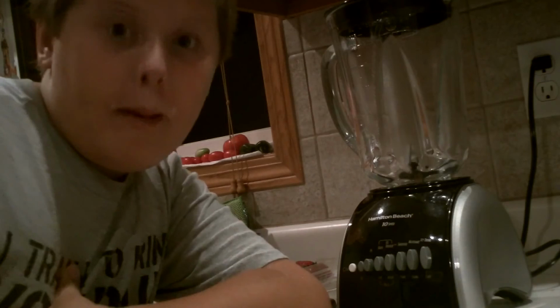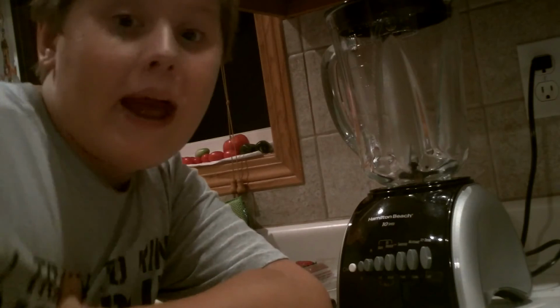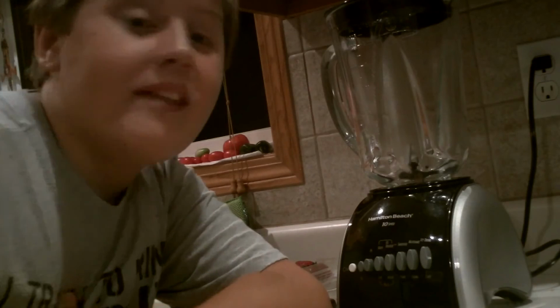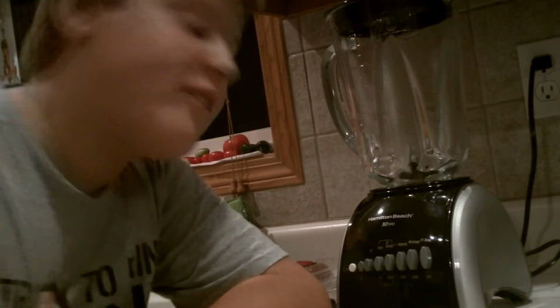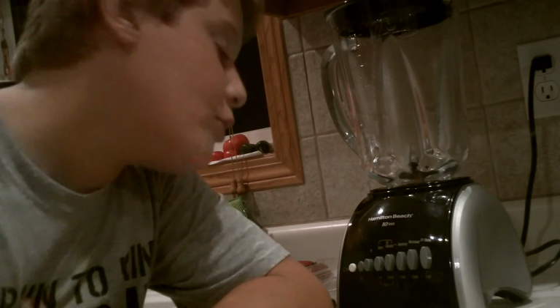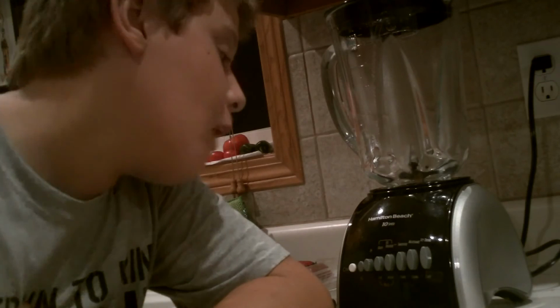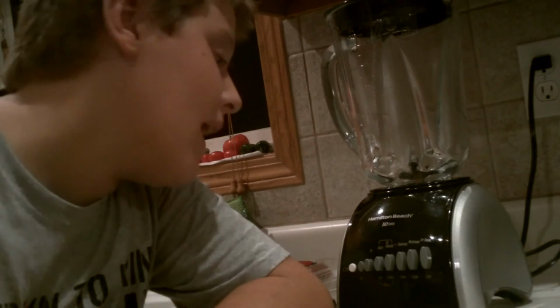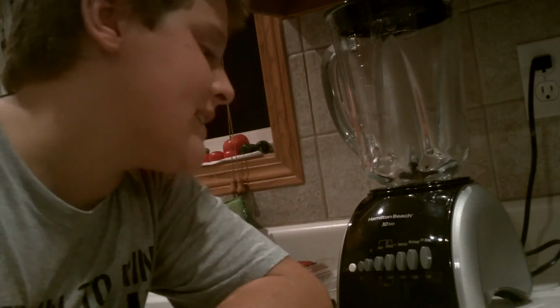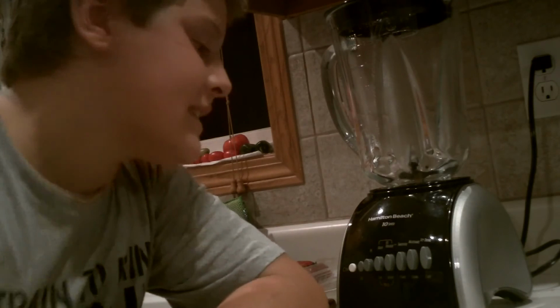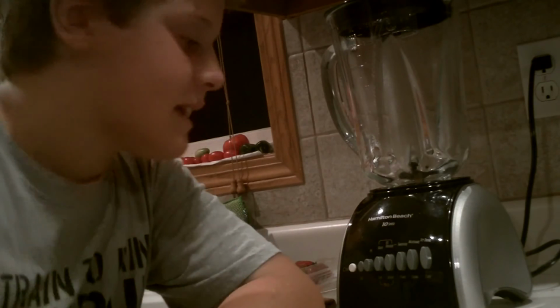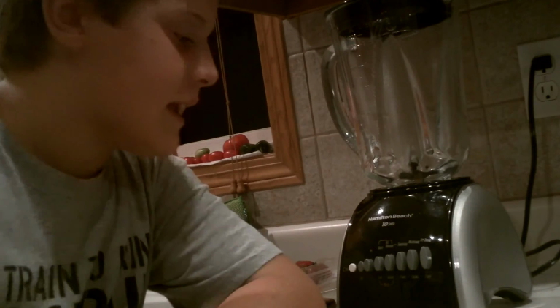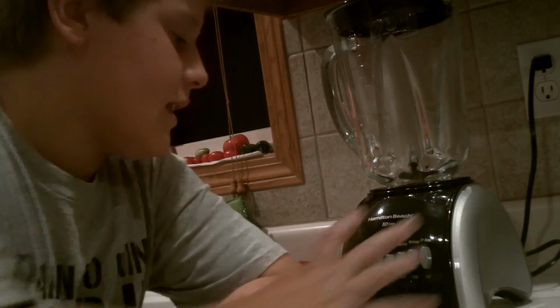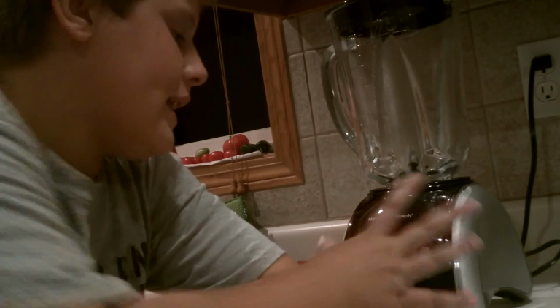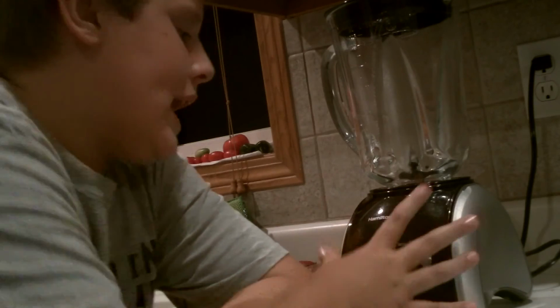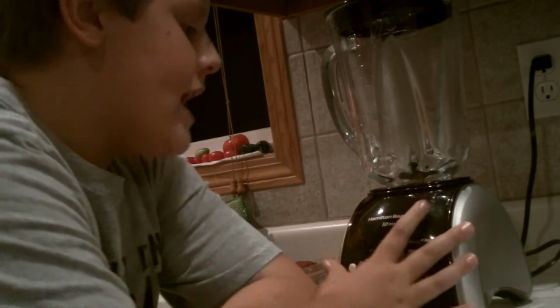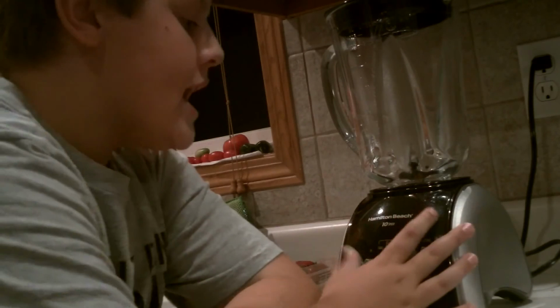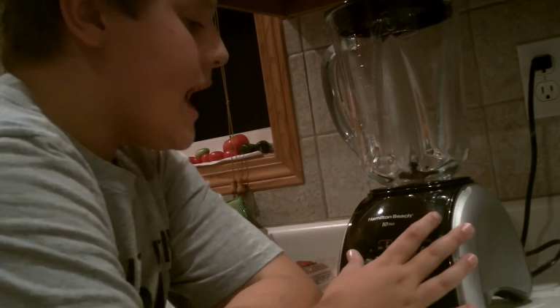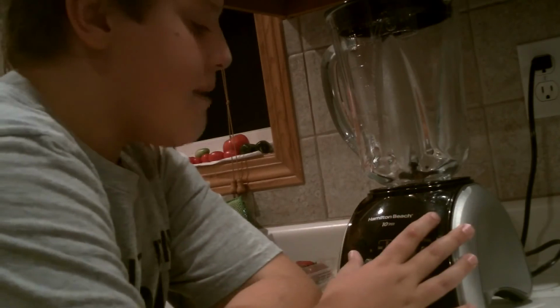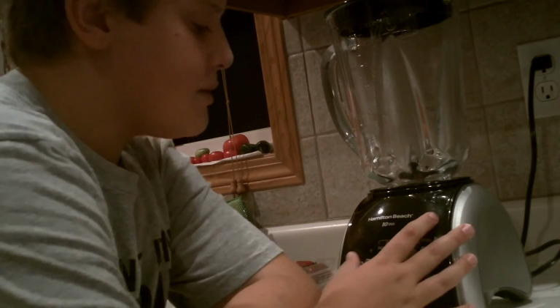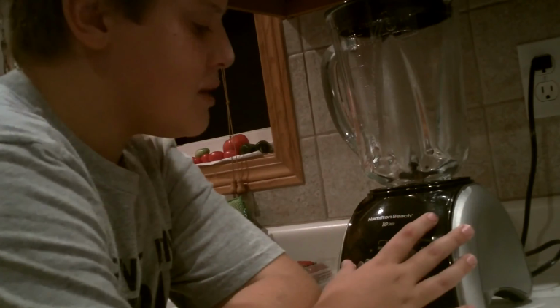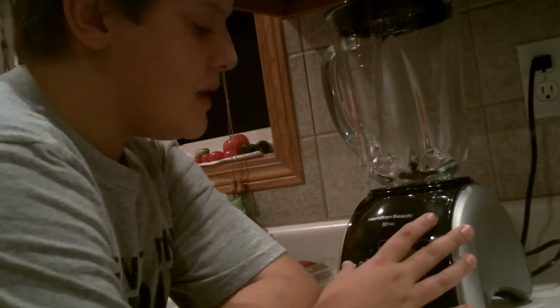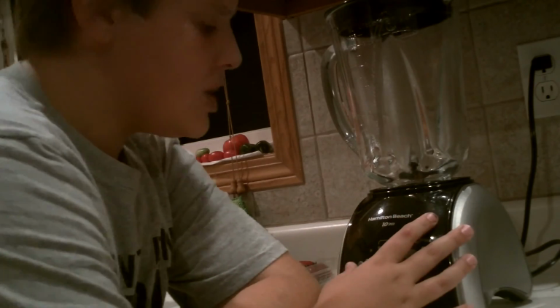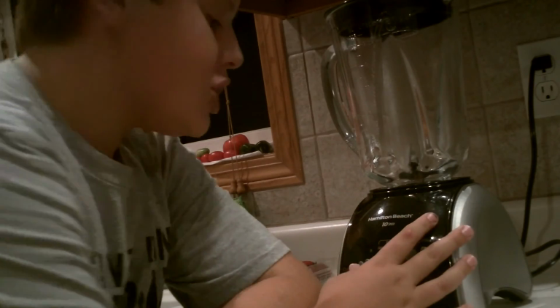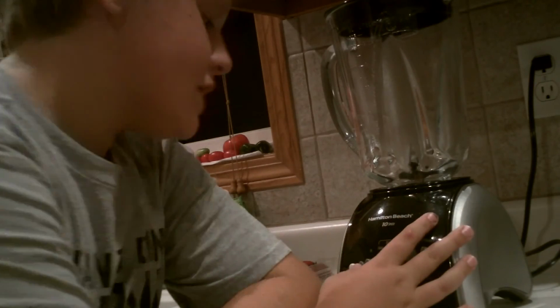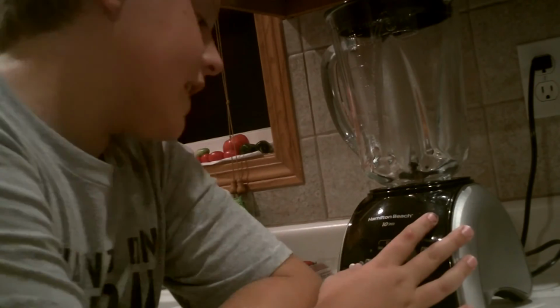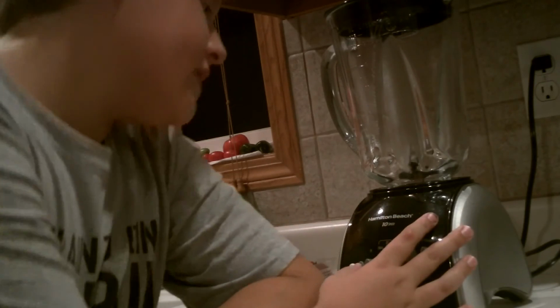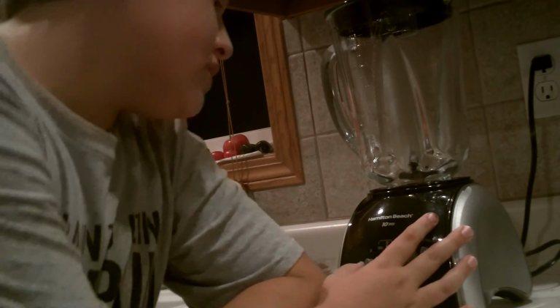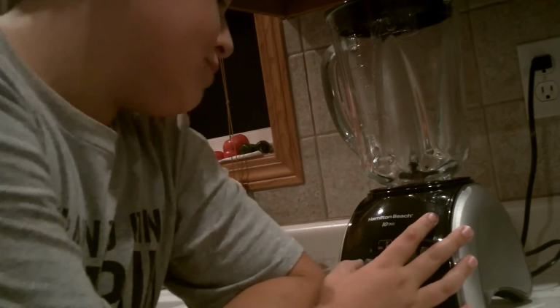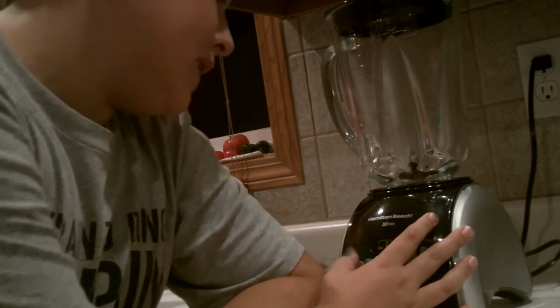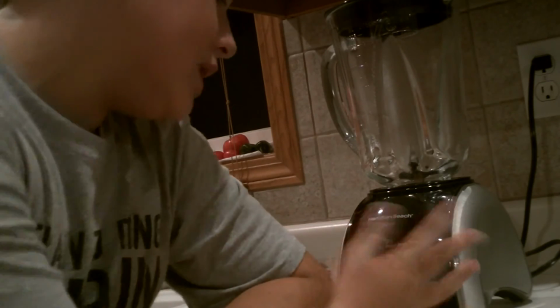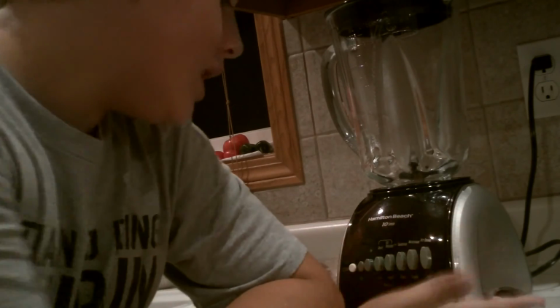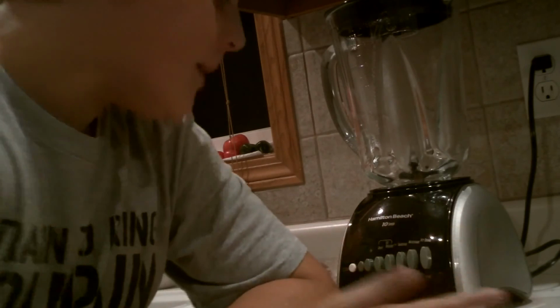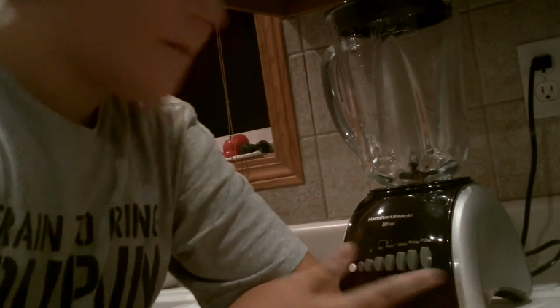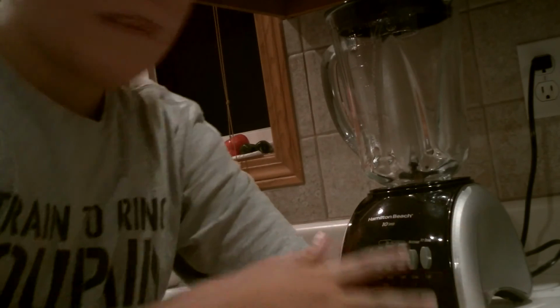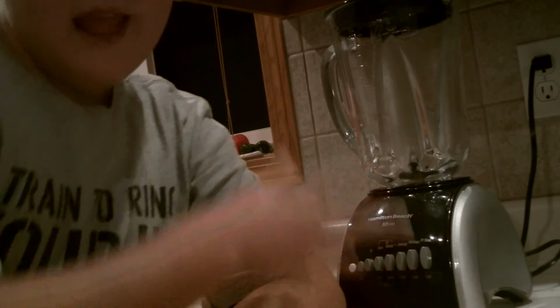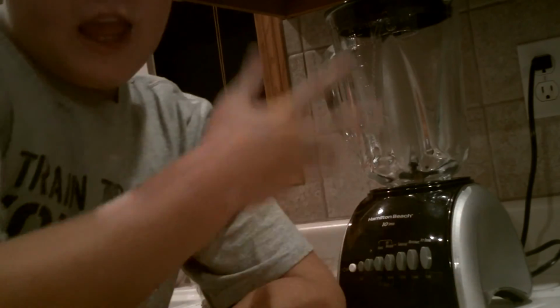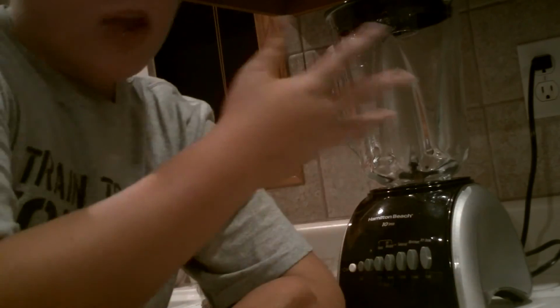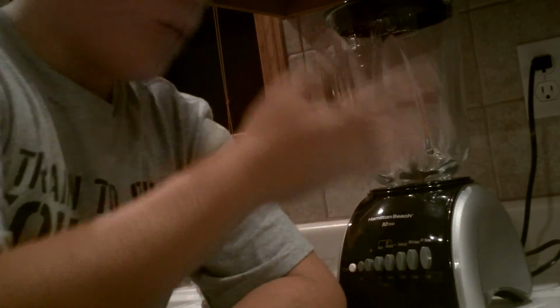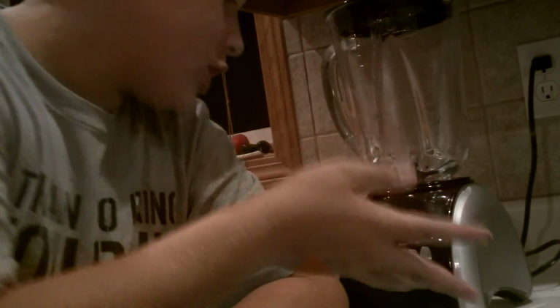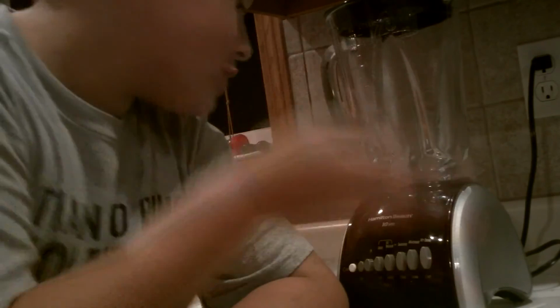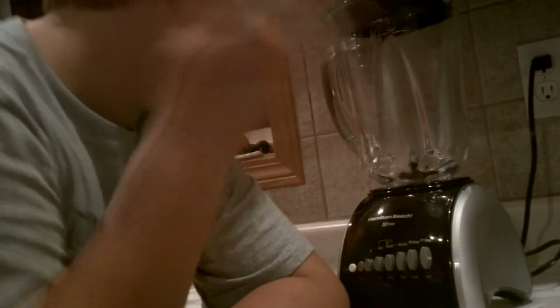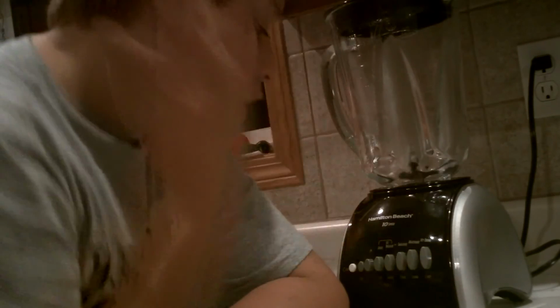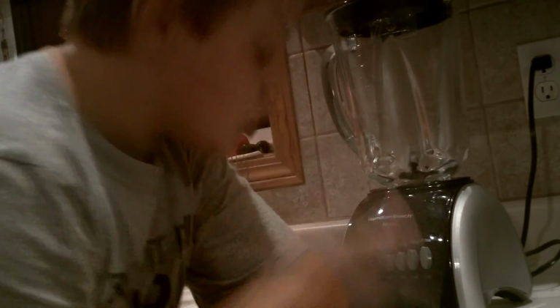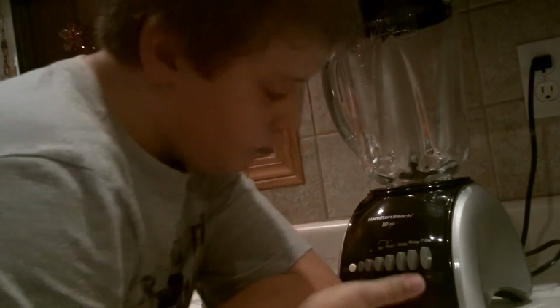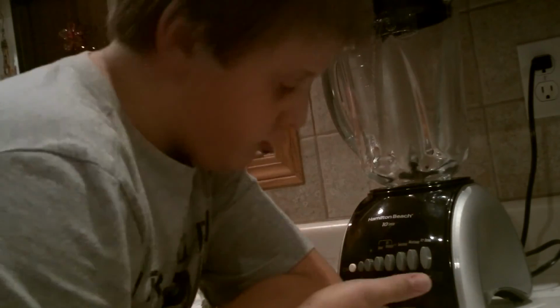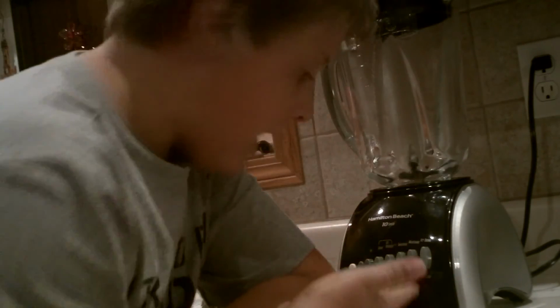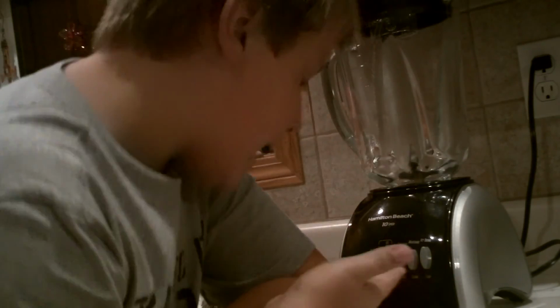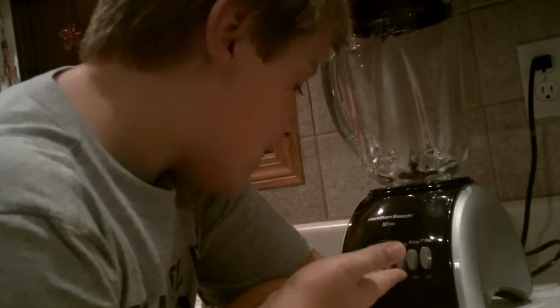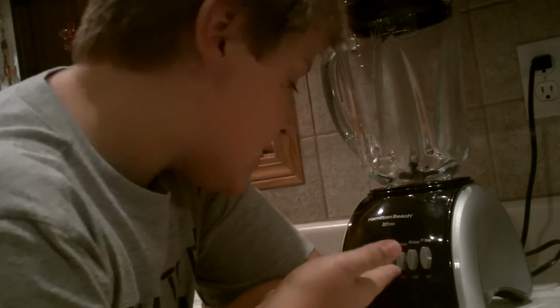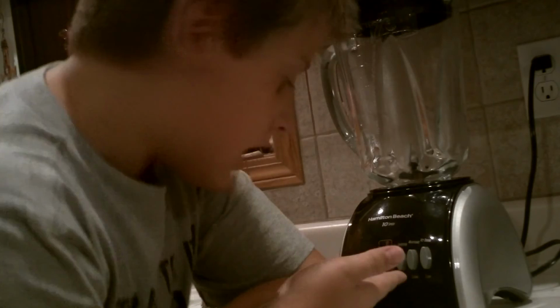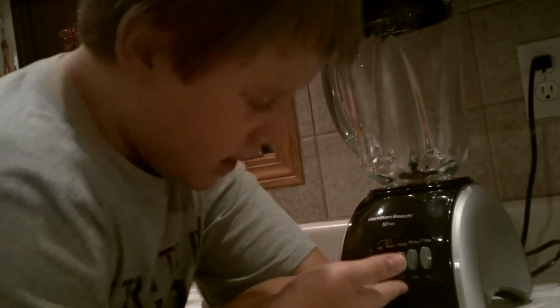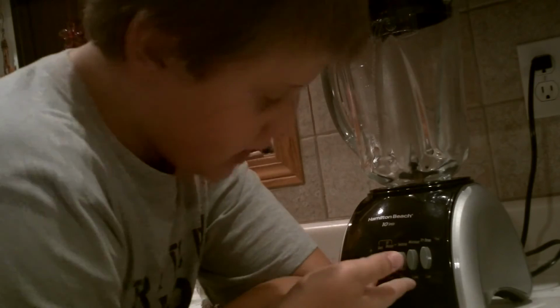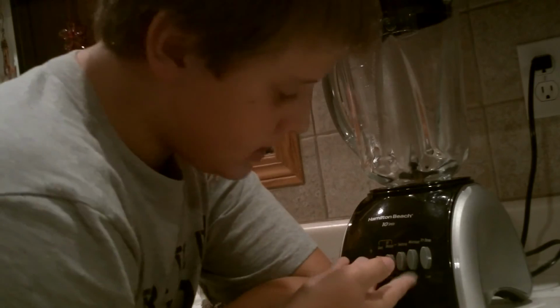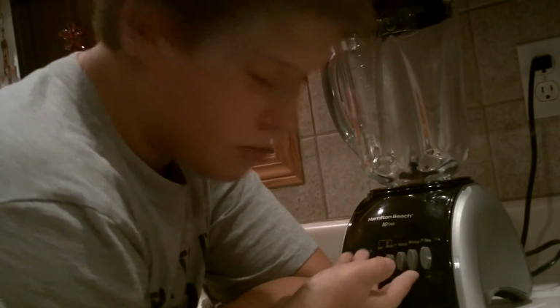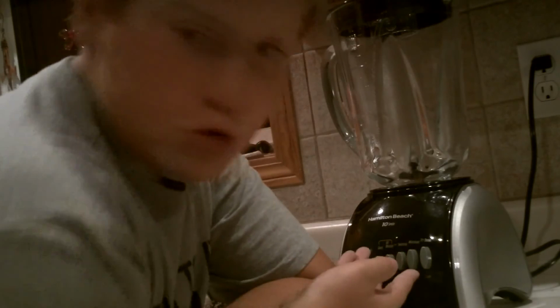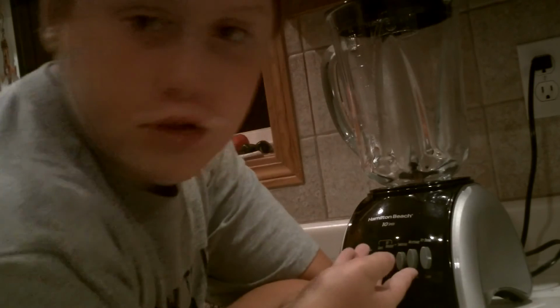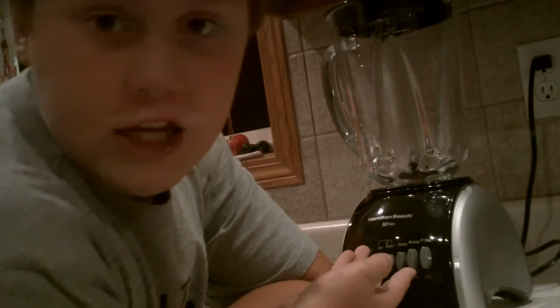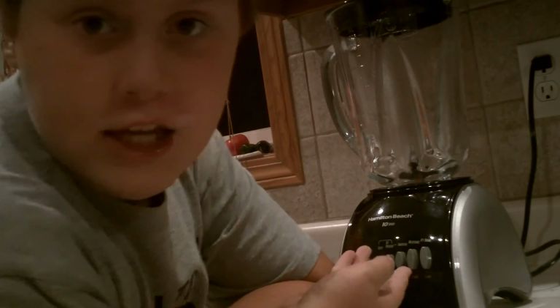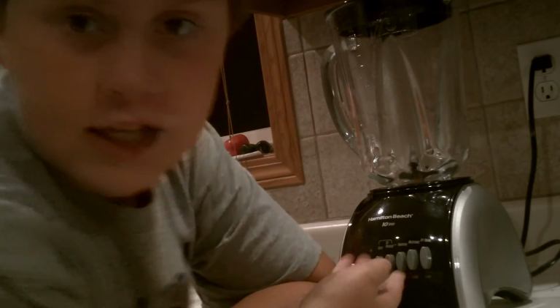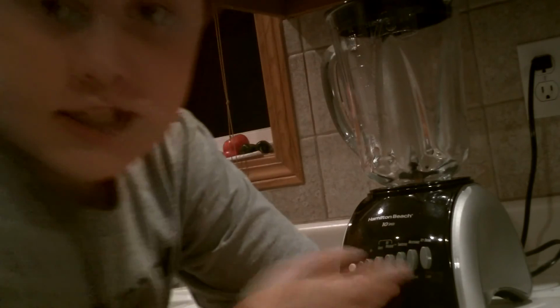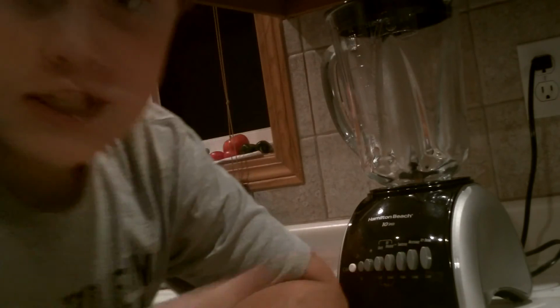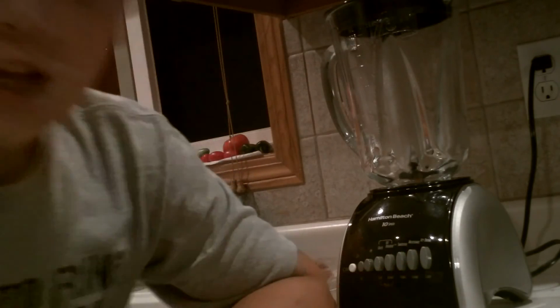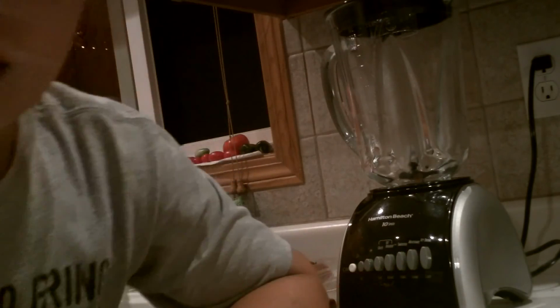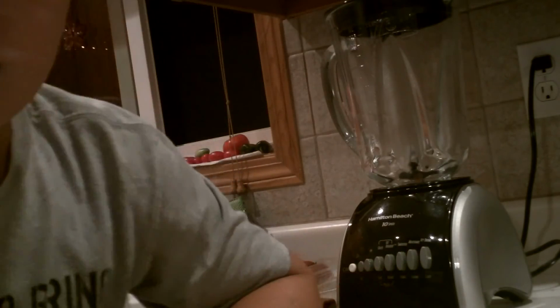You can buy it if you want! Hamilton Beach 10 speed! It works great on smoothies!